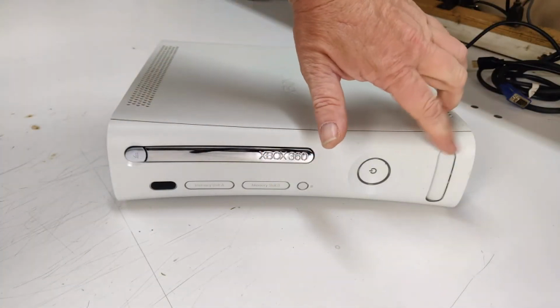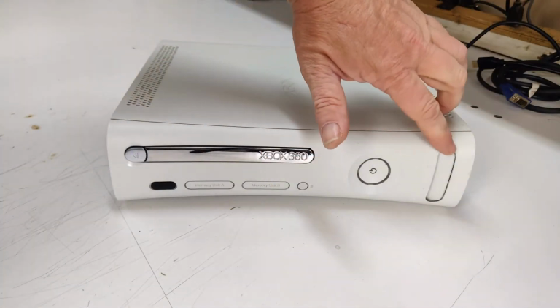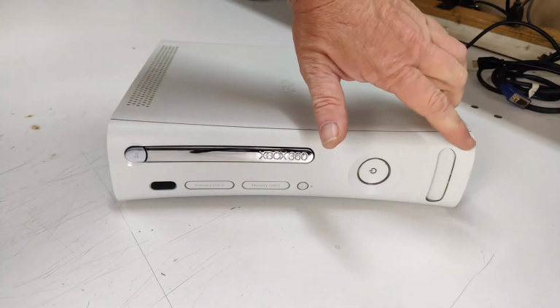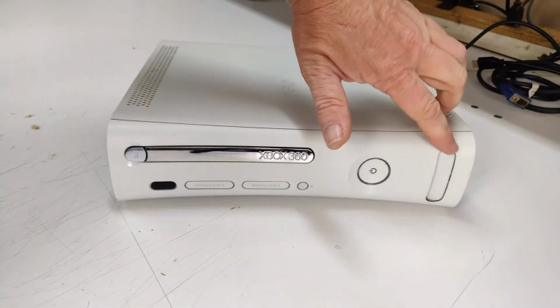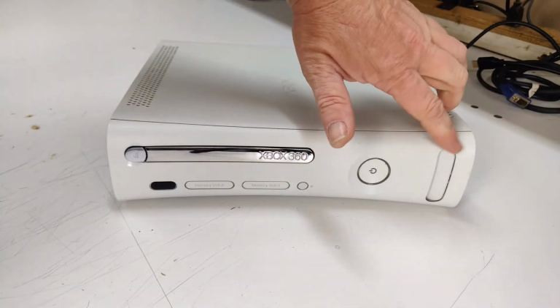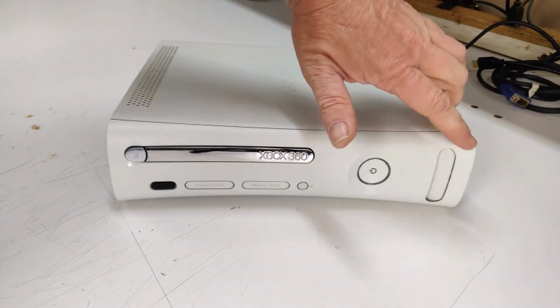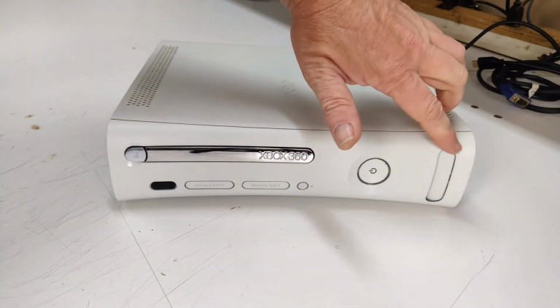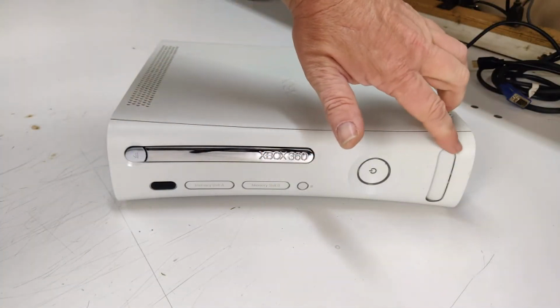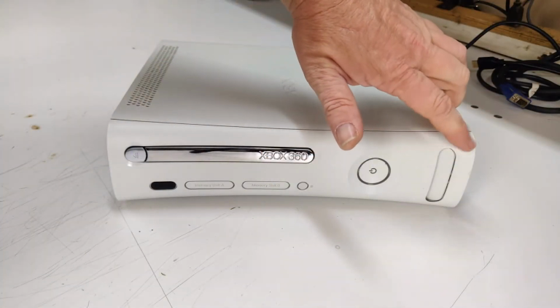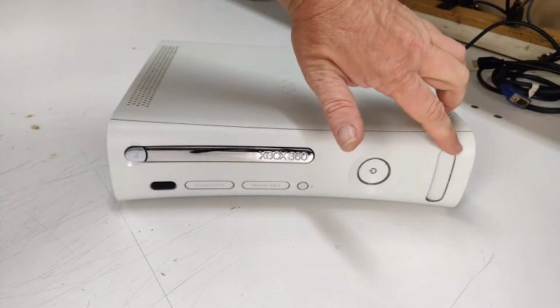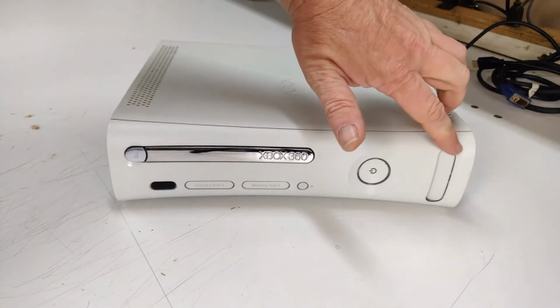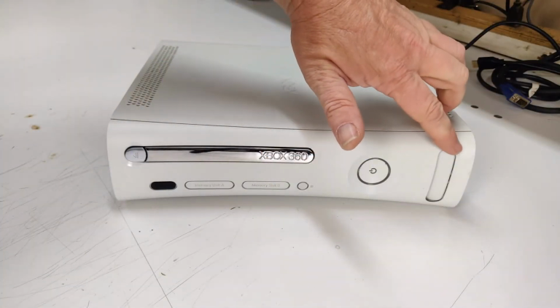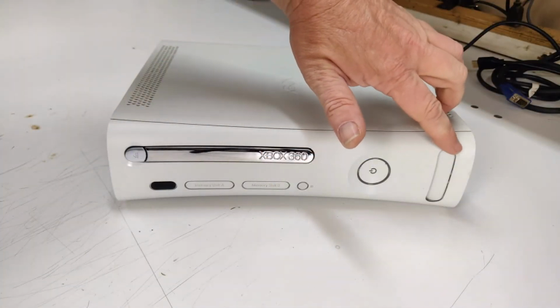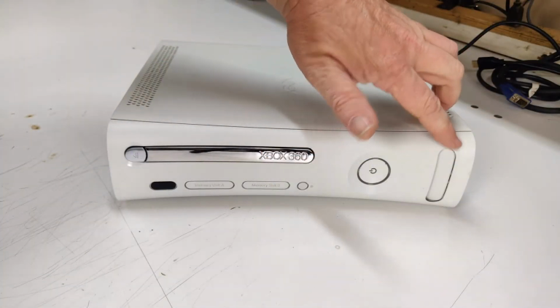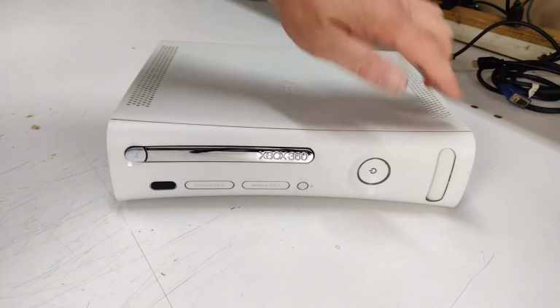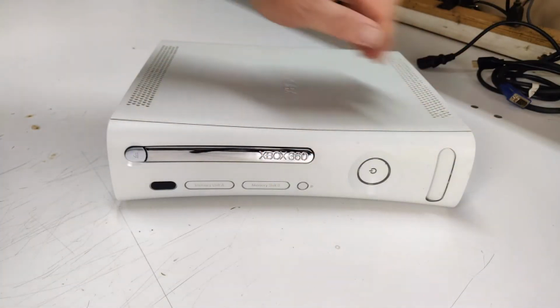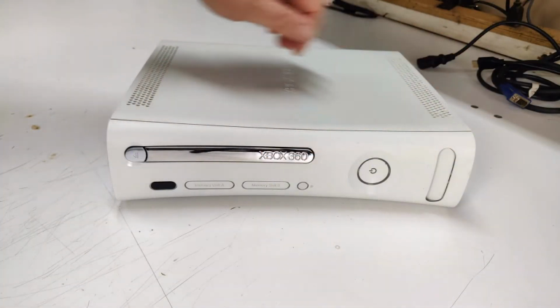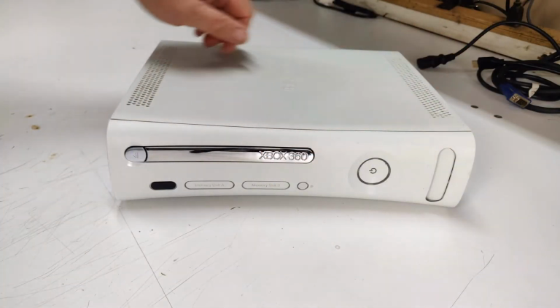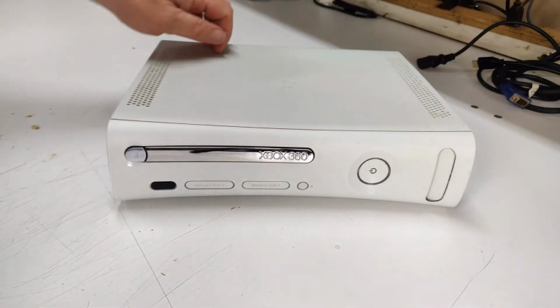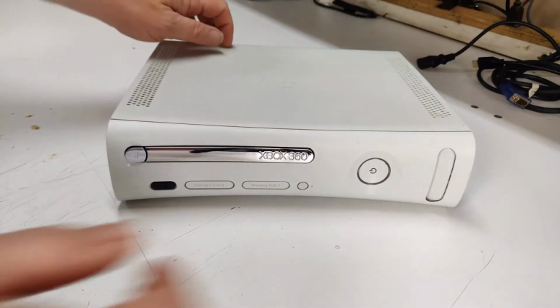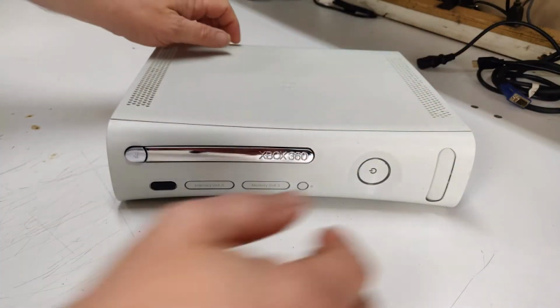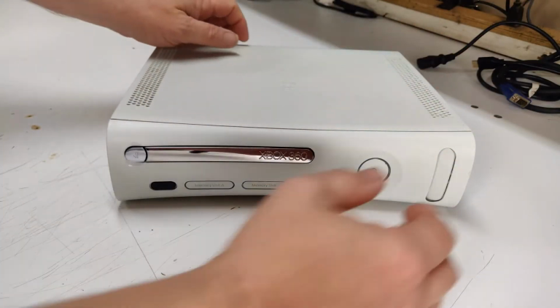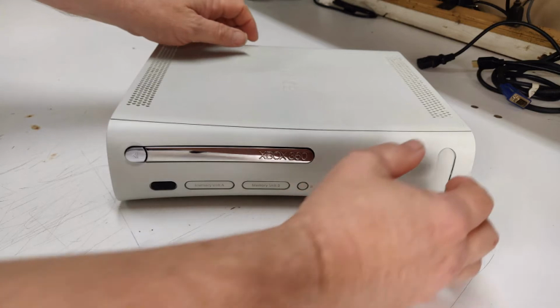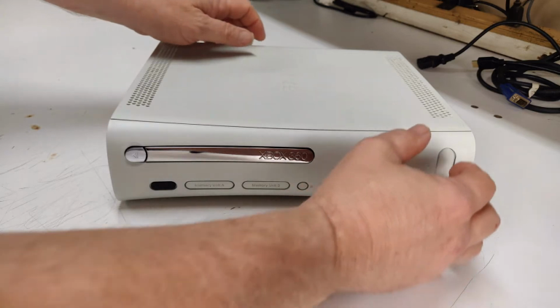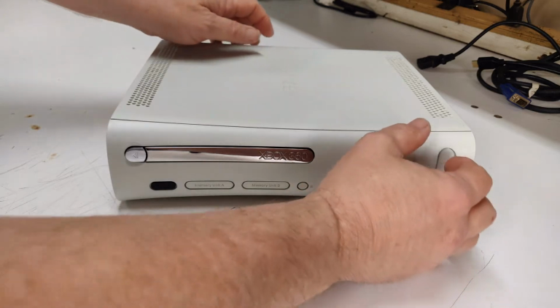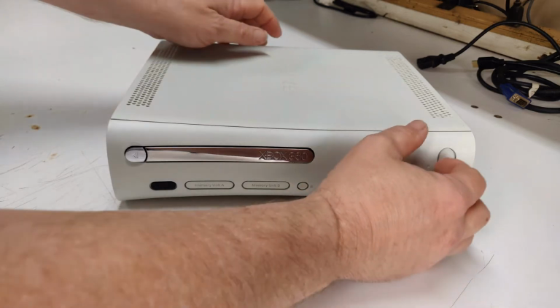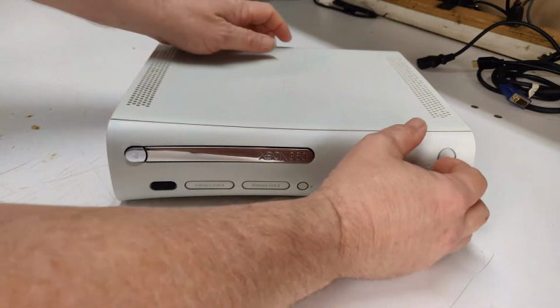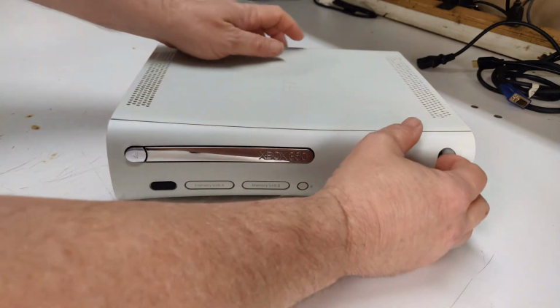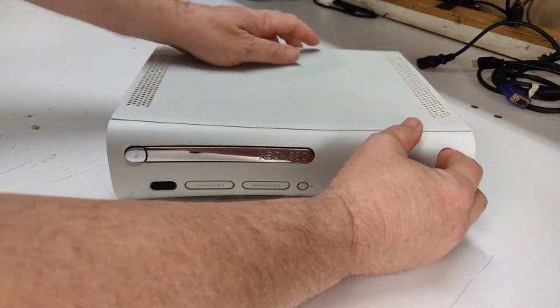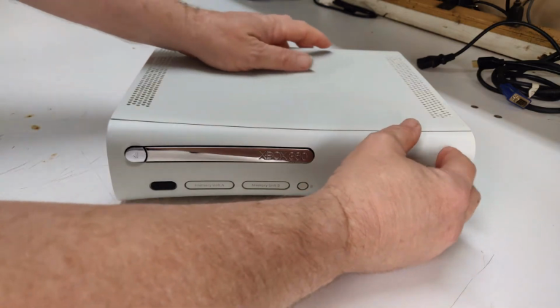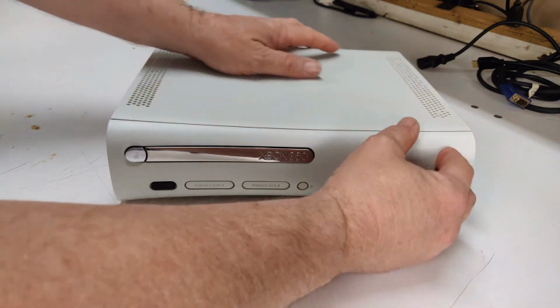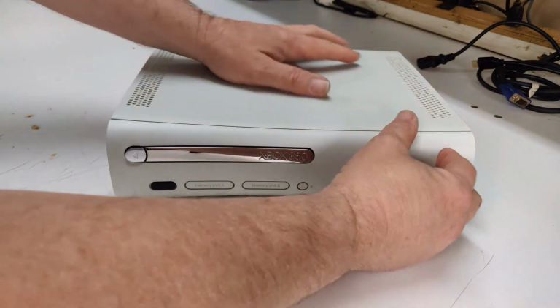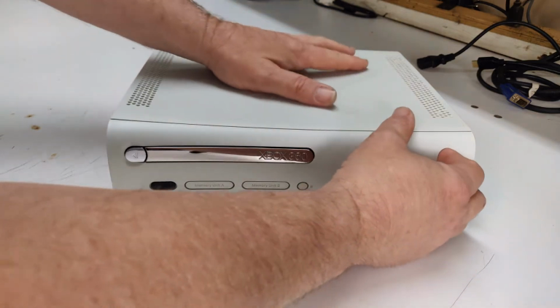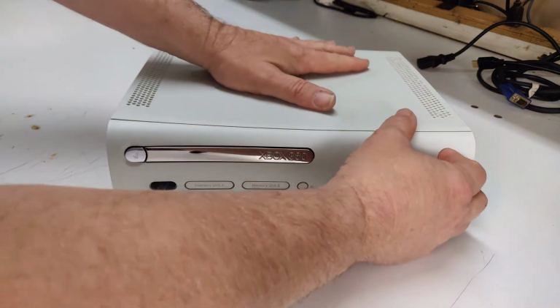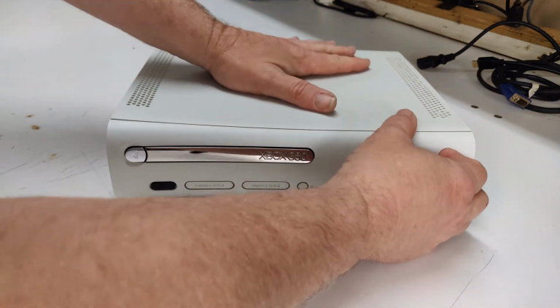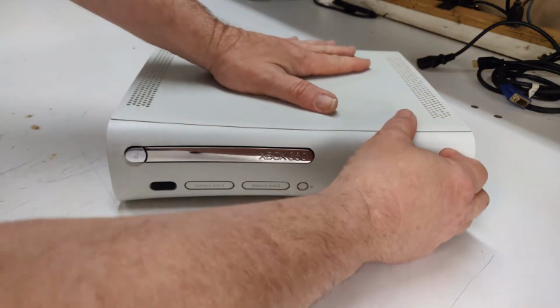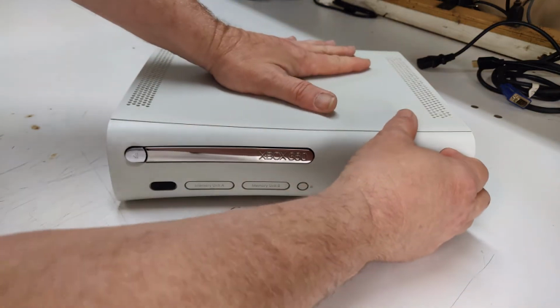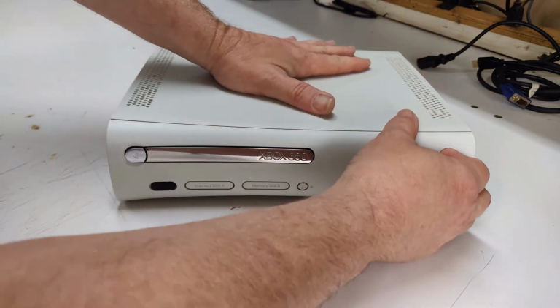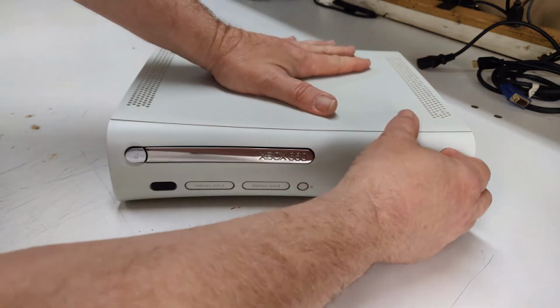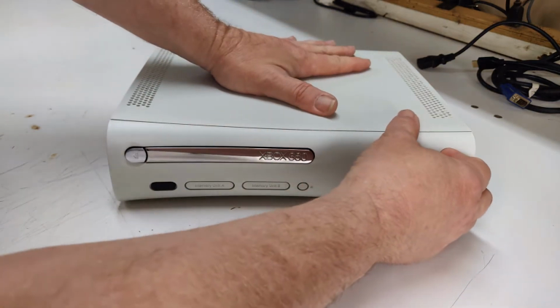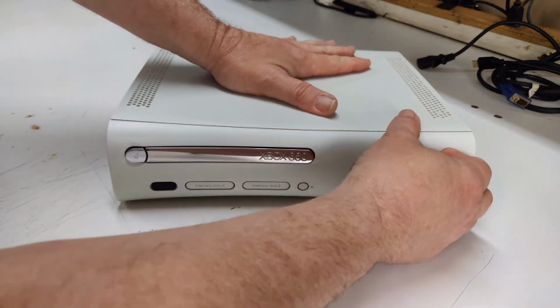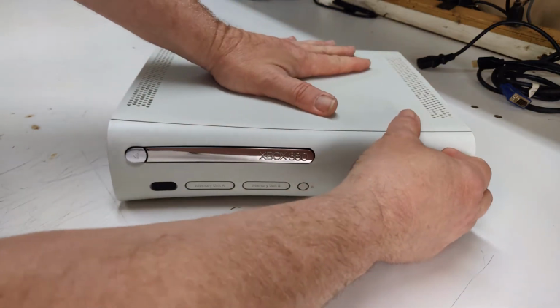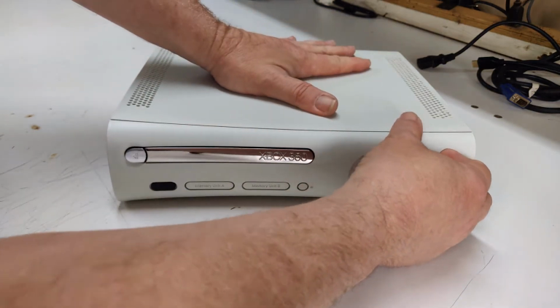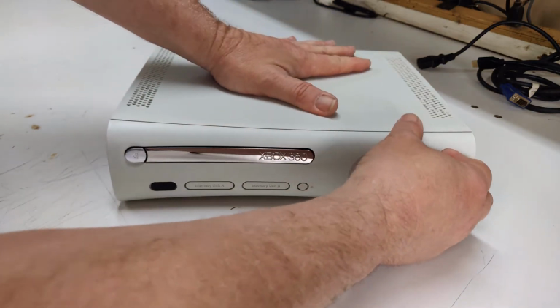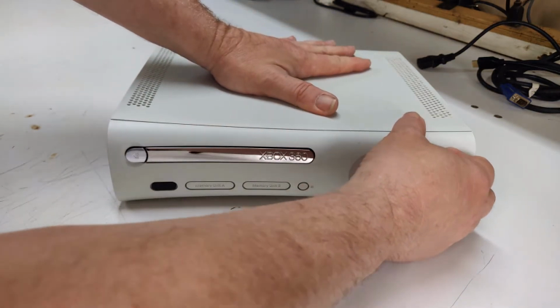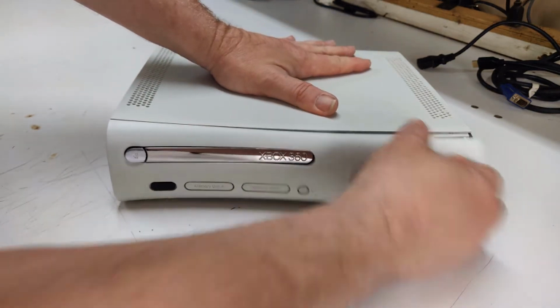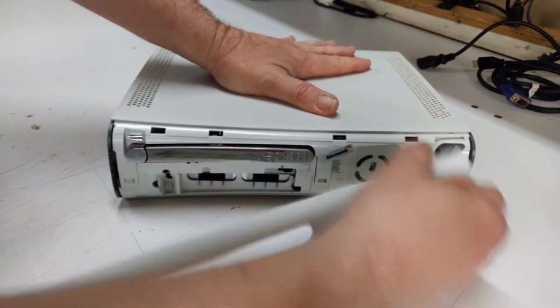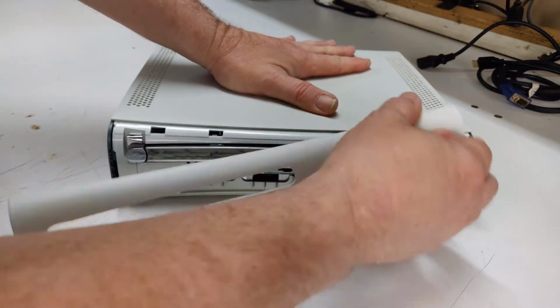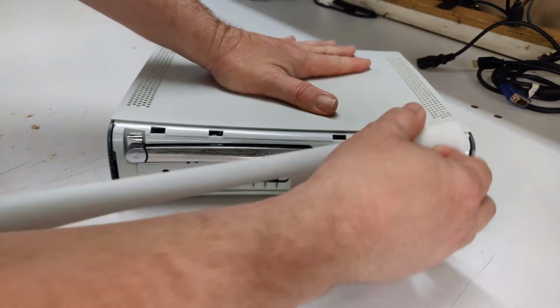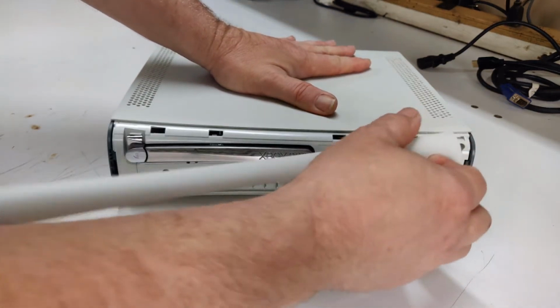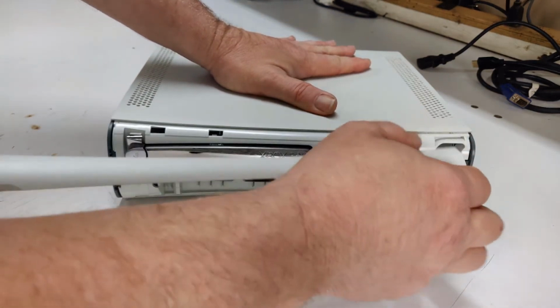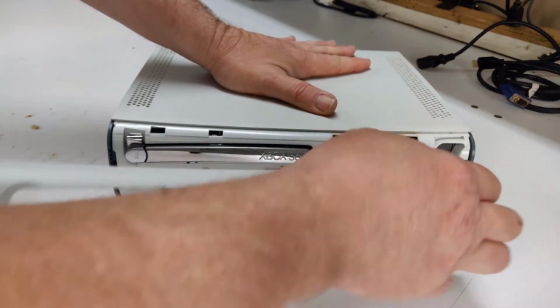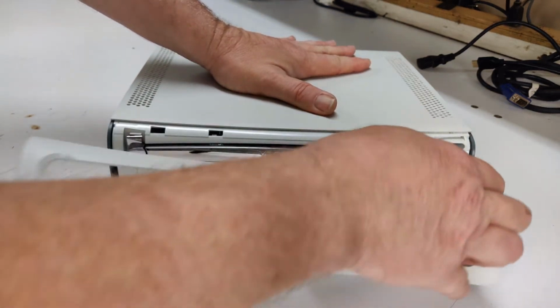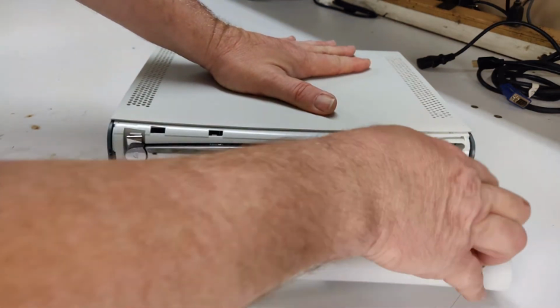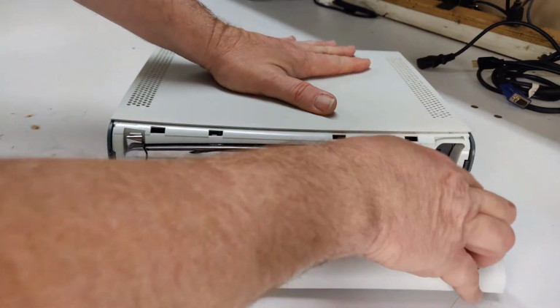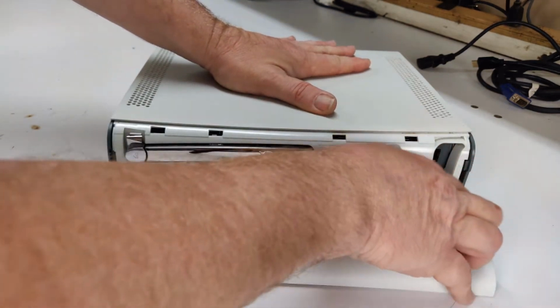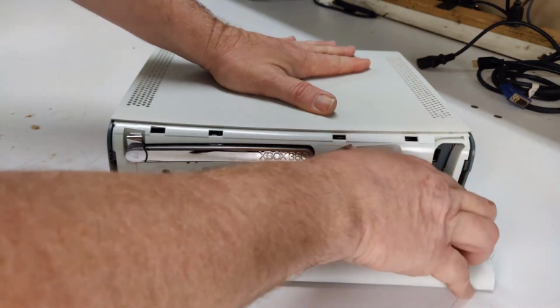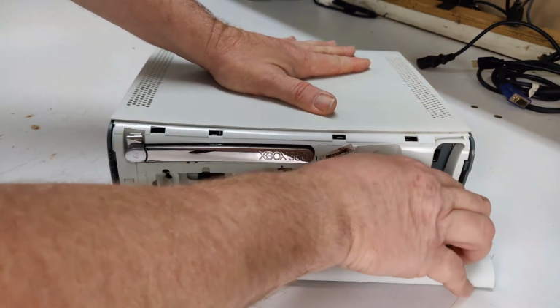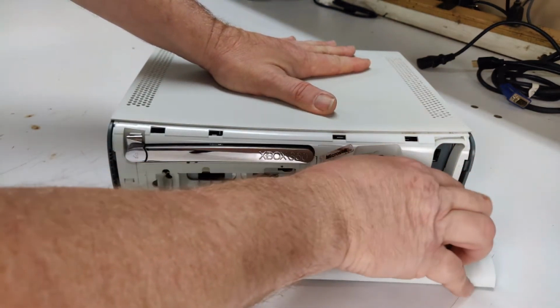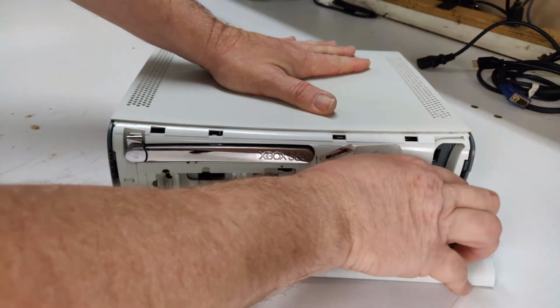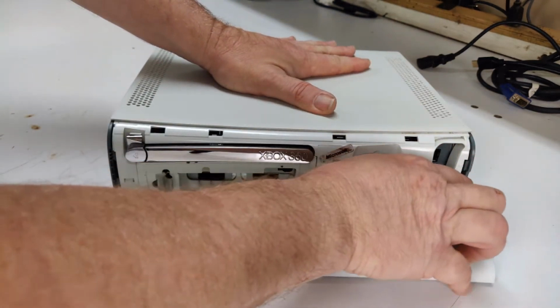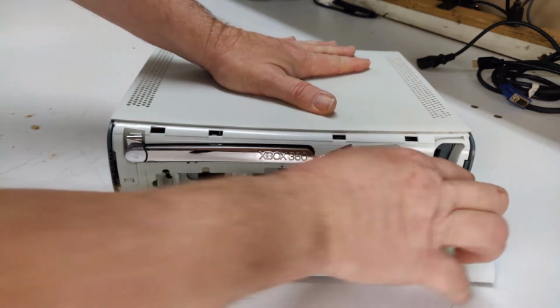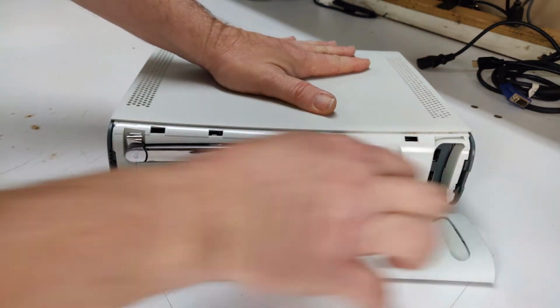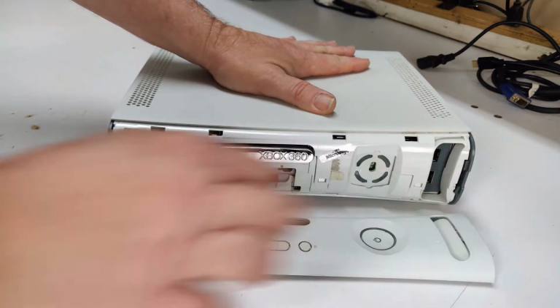The first step is to use the opening where the USB ports are located to firmly pull the front panel off.